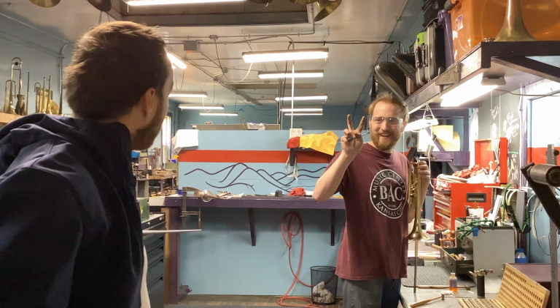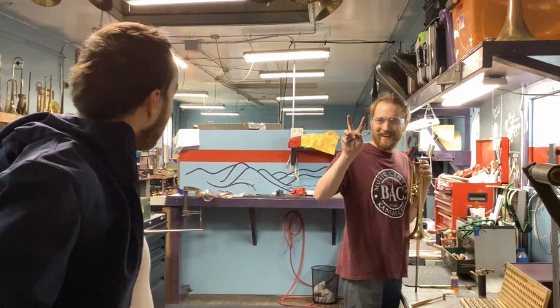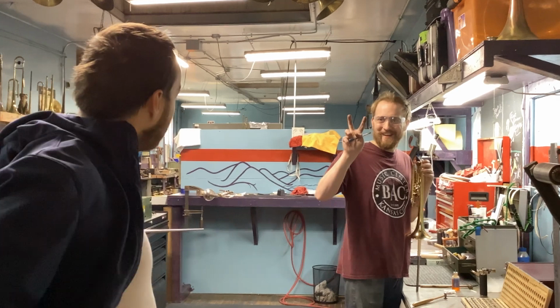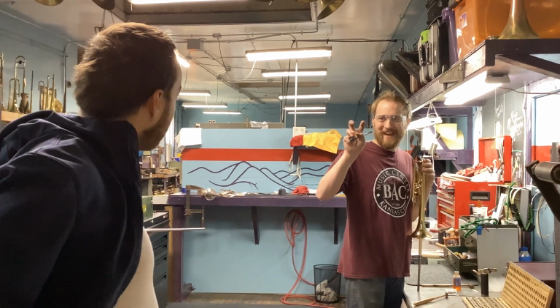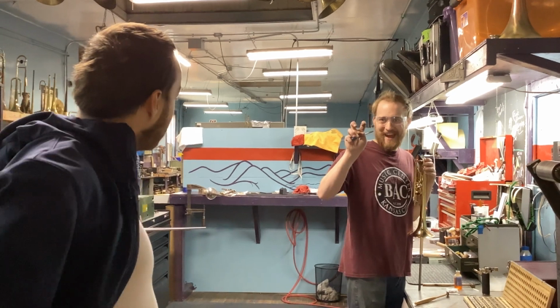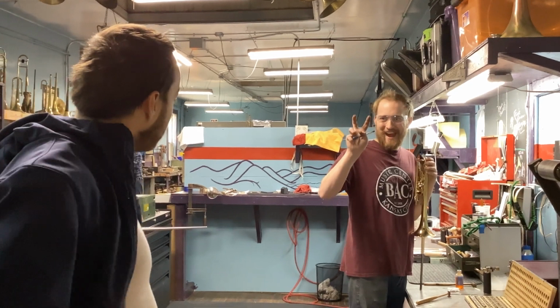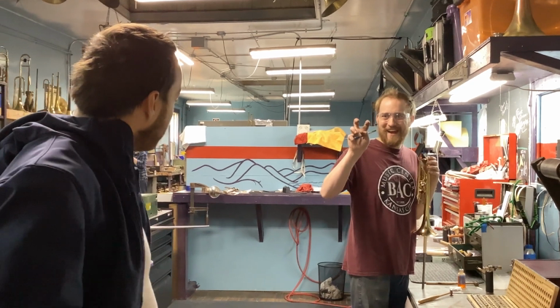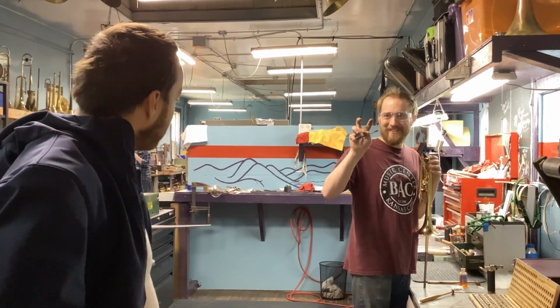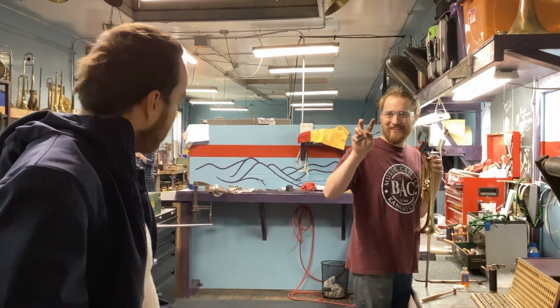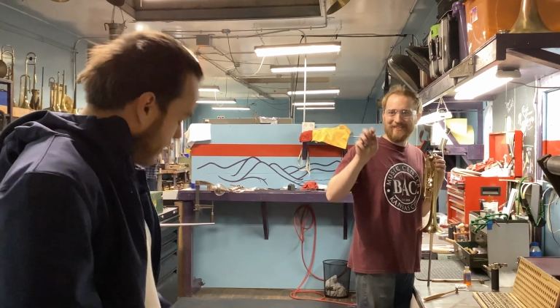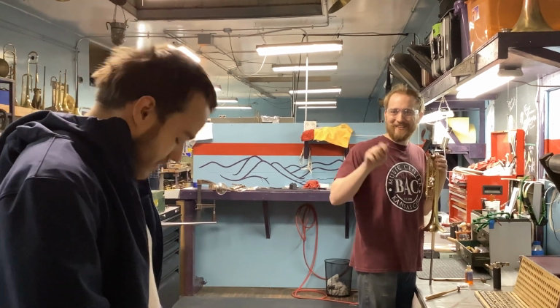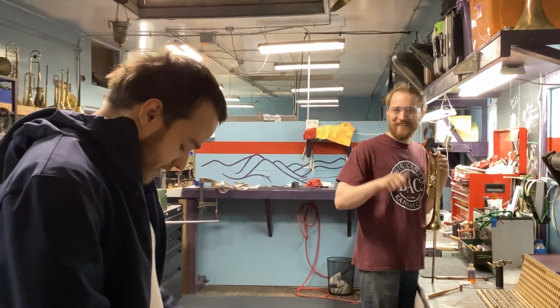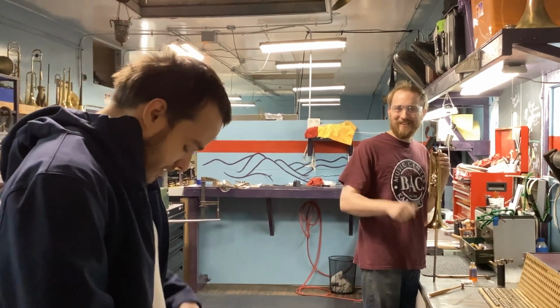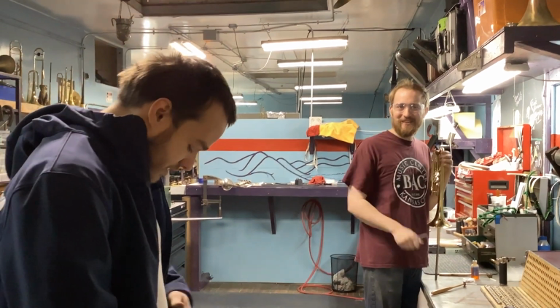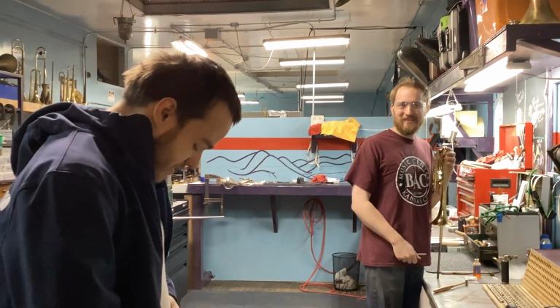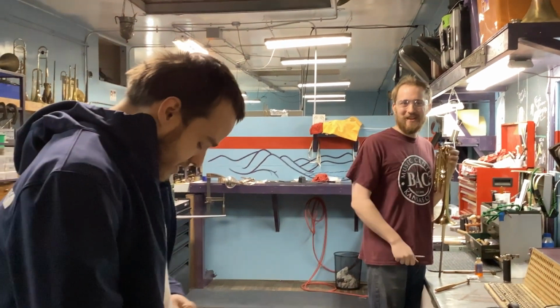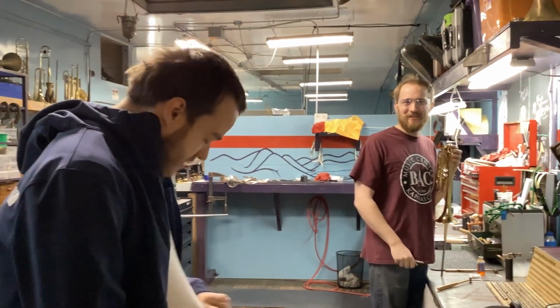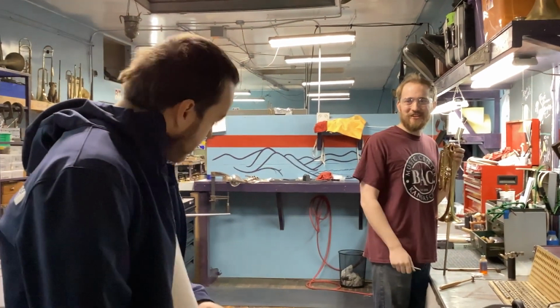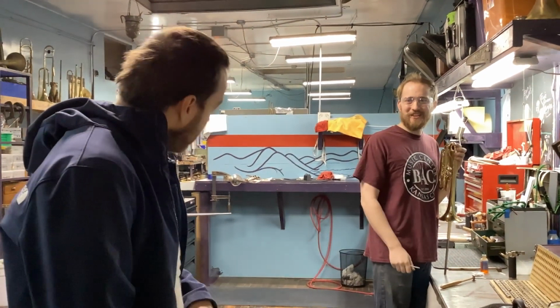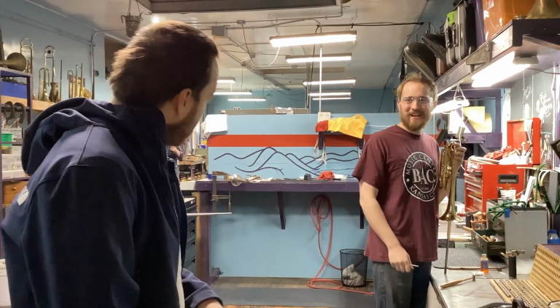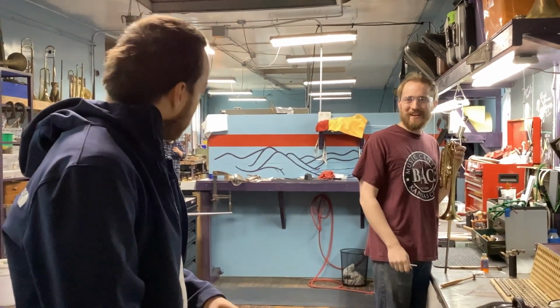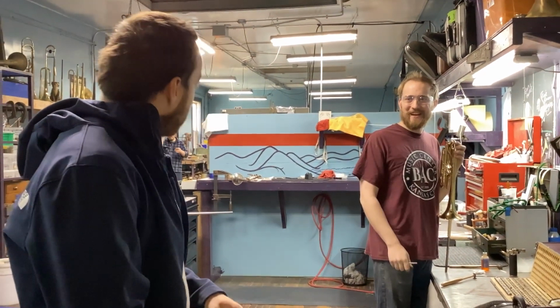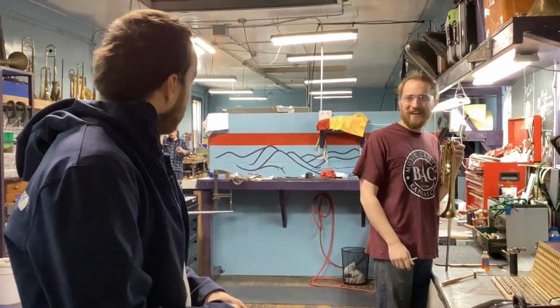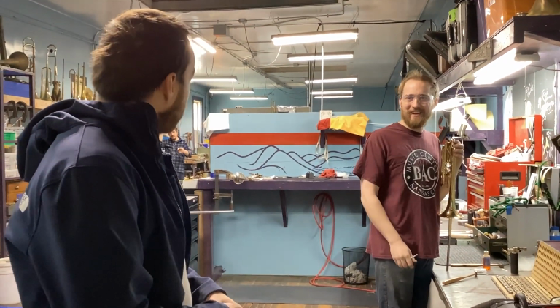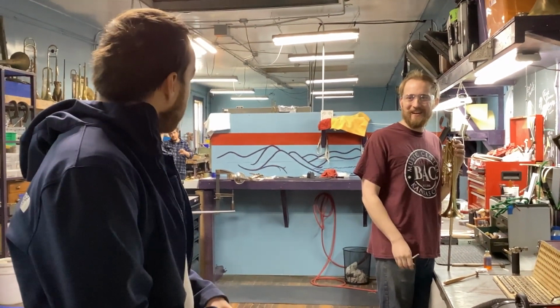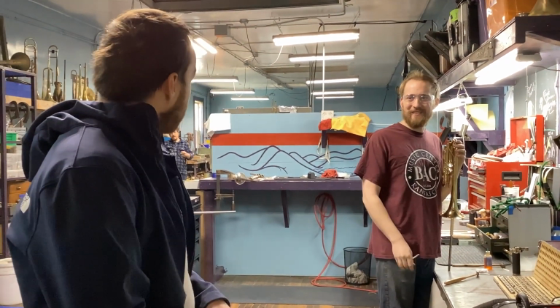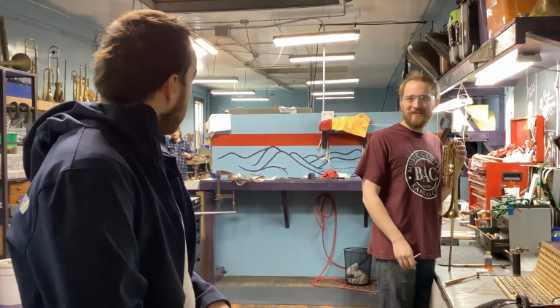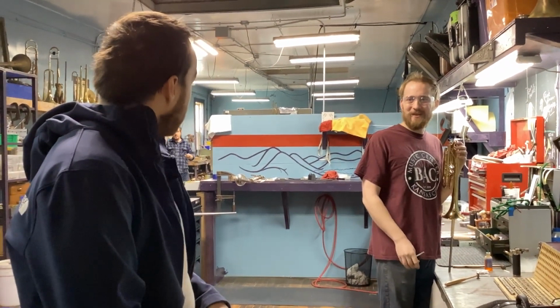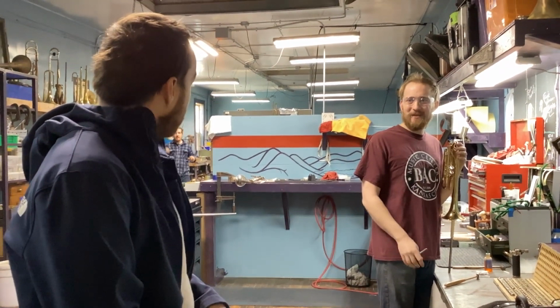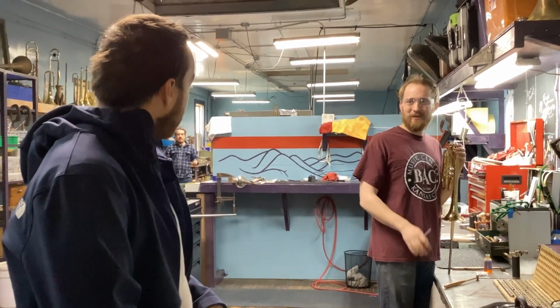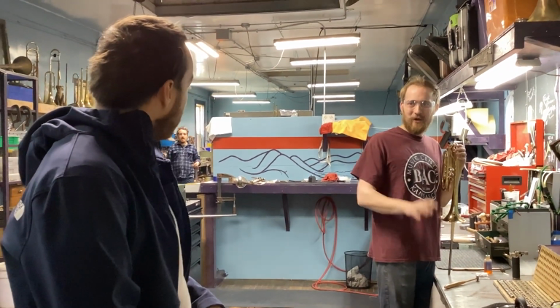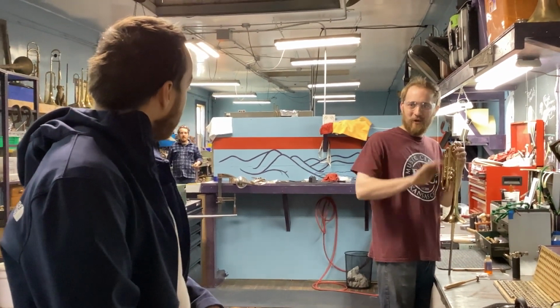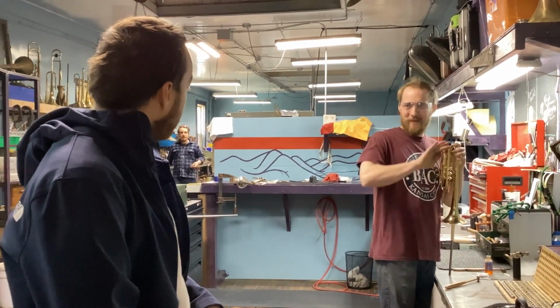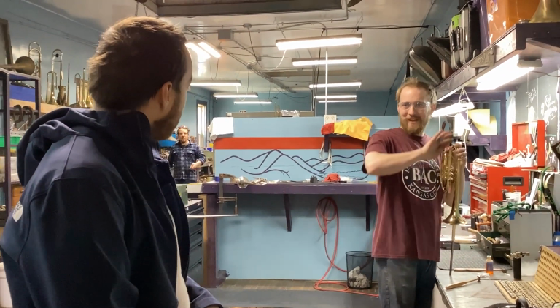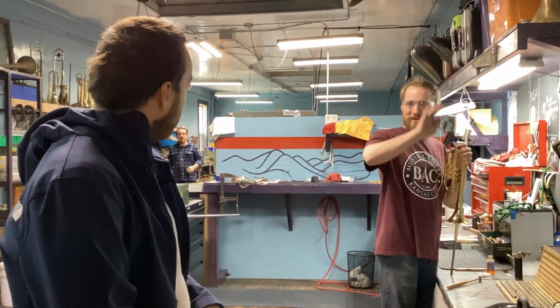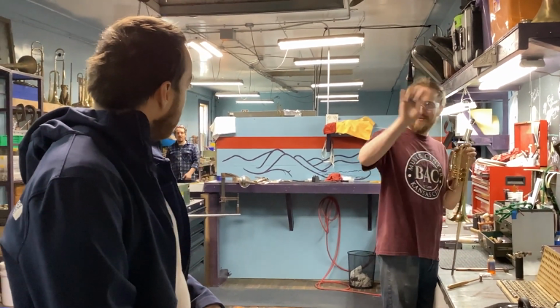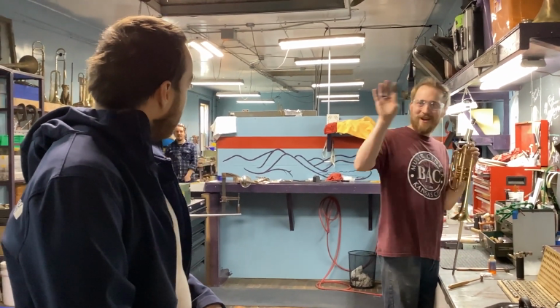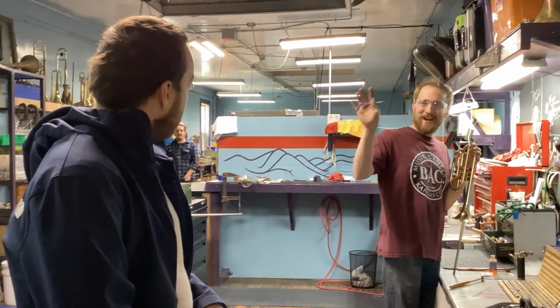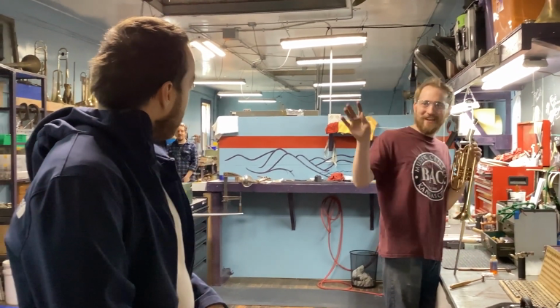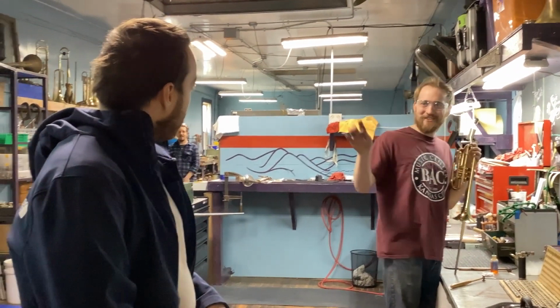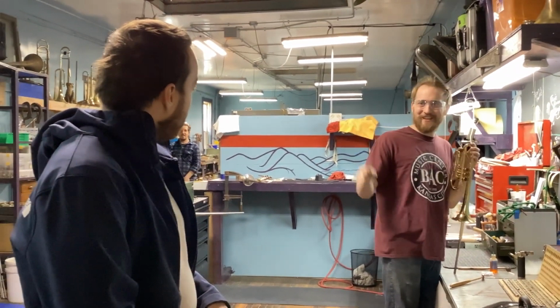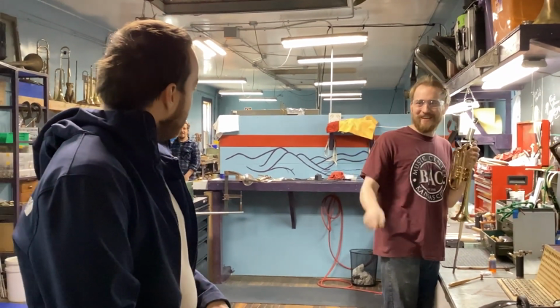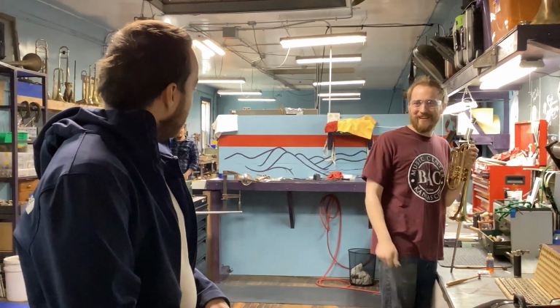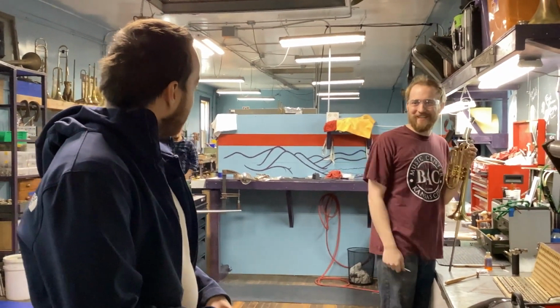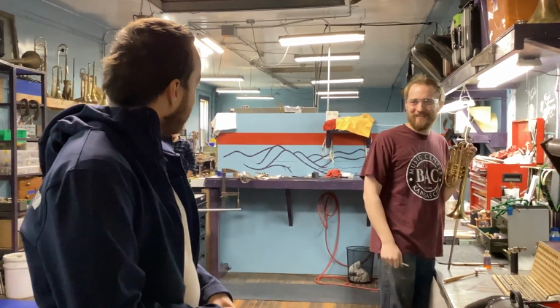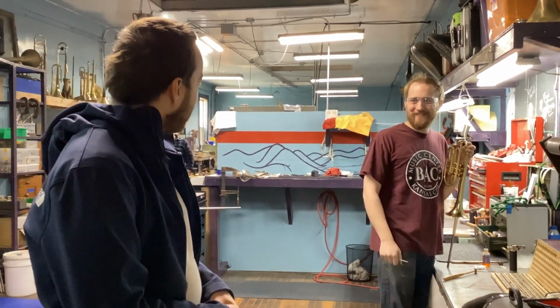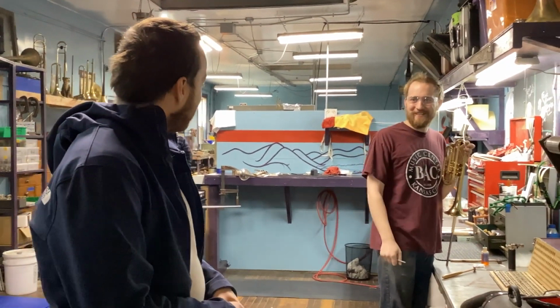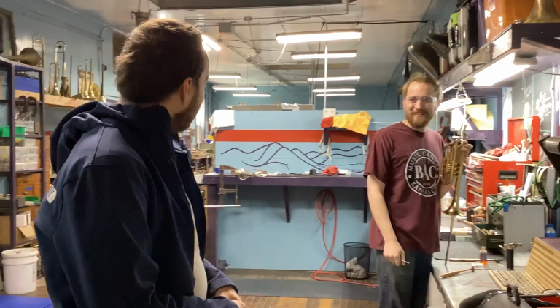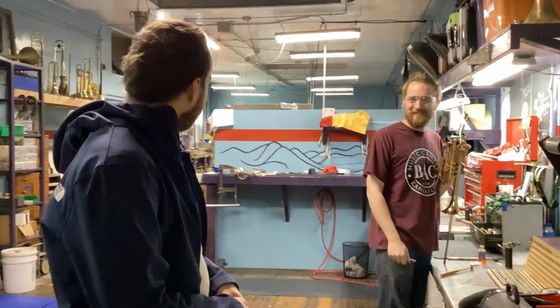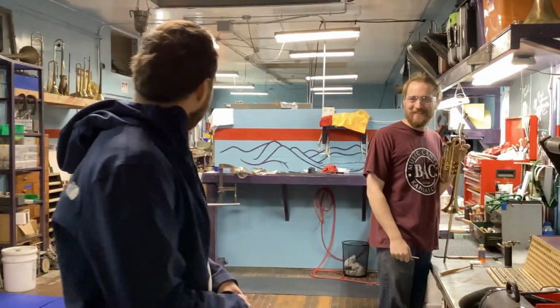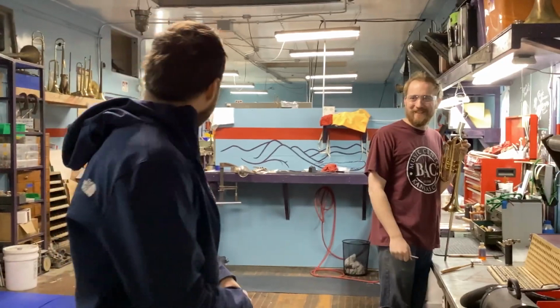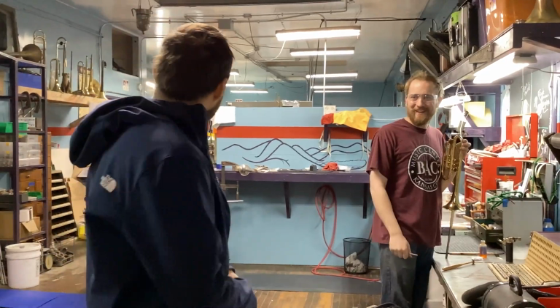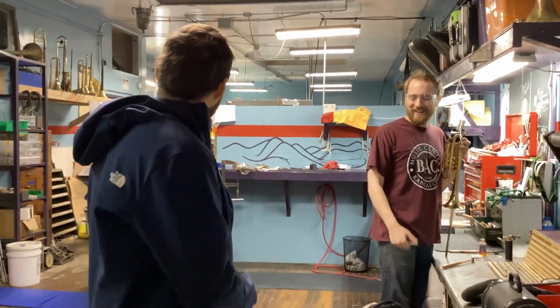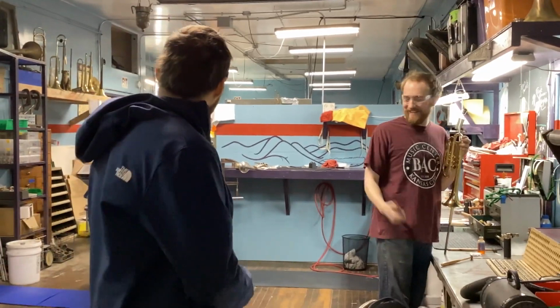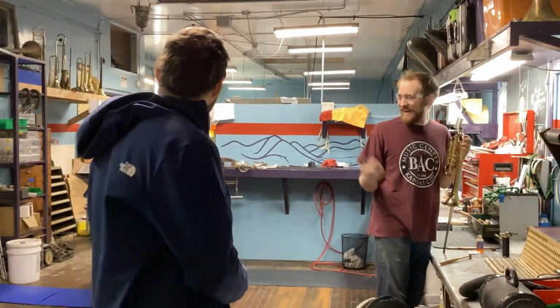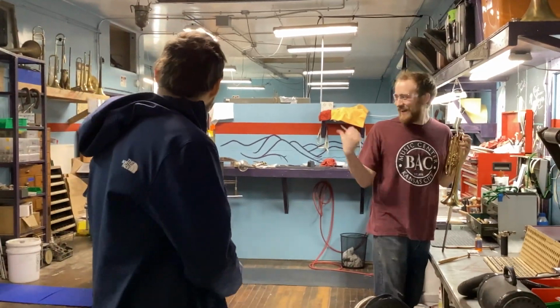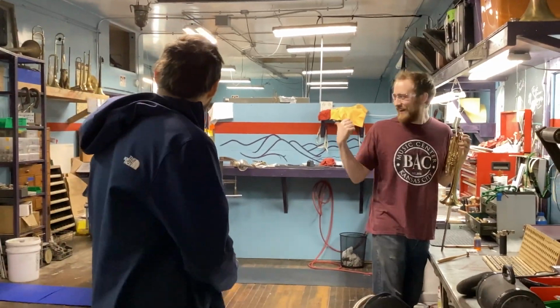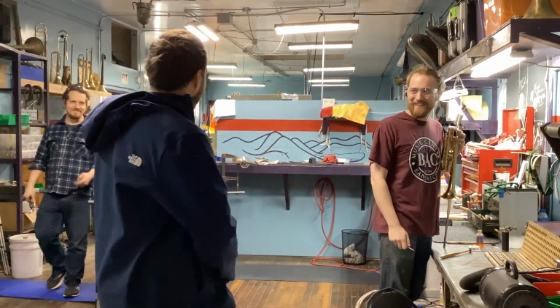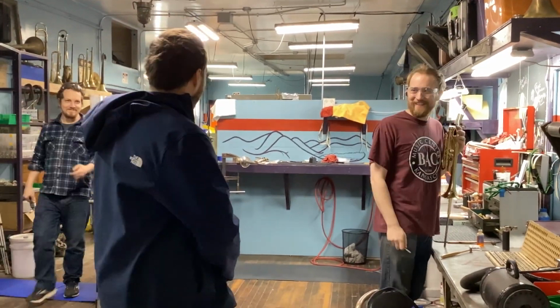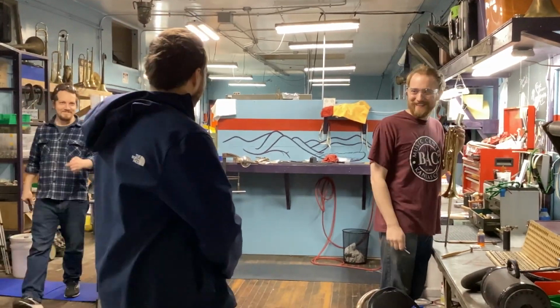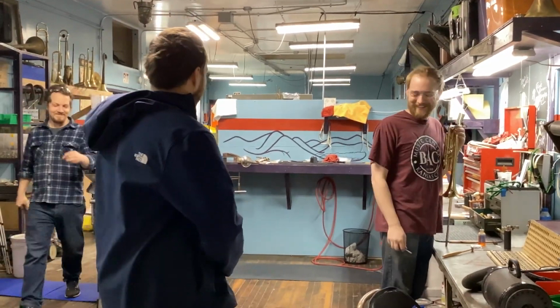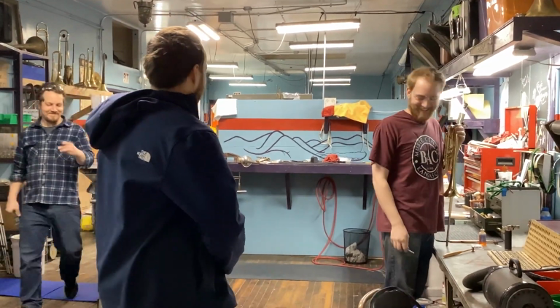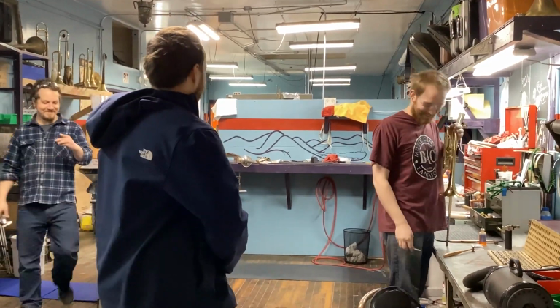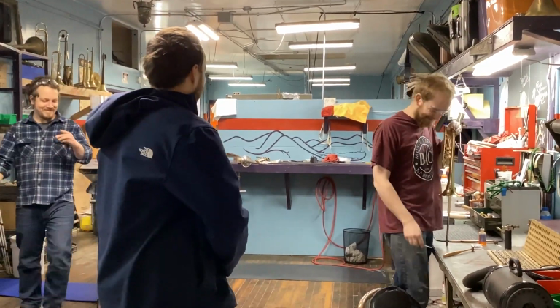Not an ad — just, like, welcome to O'Malley Brass. I'm Dave!